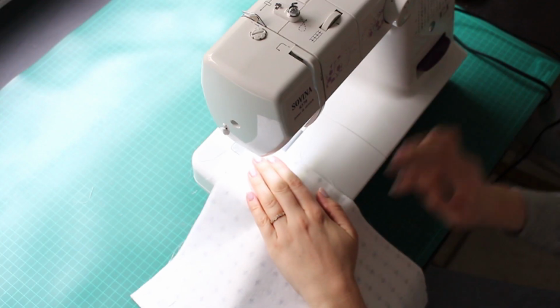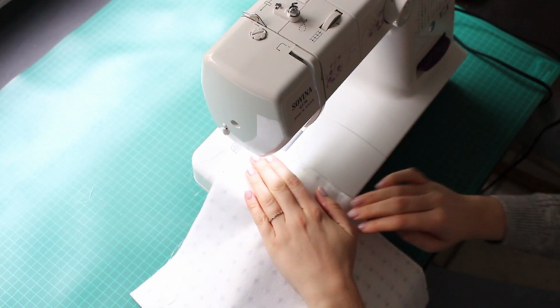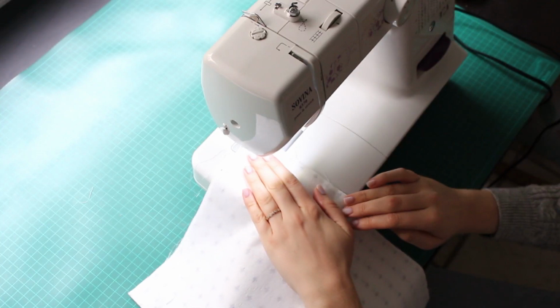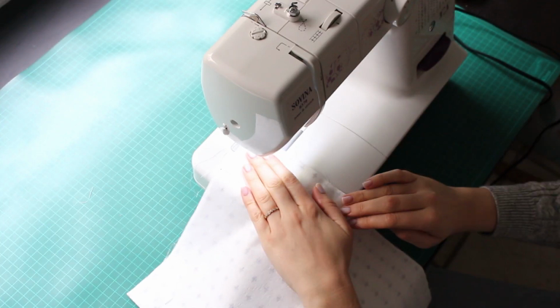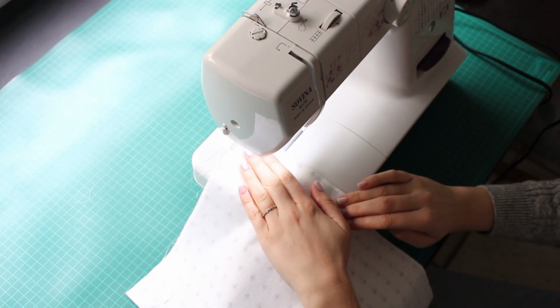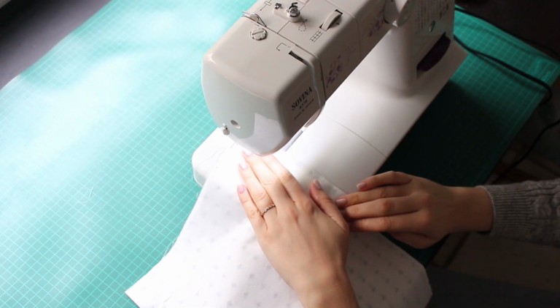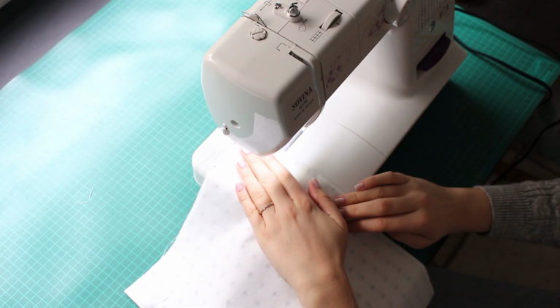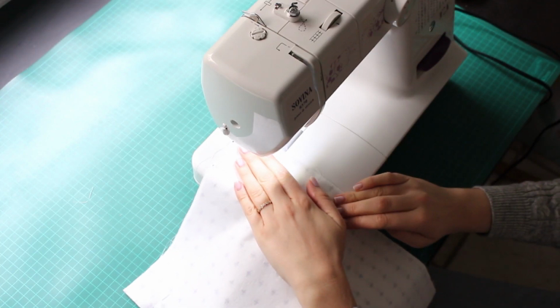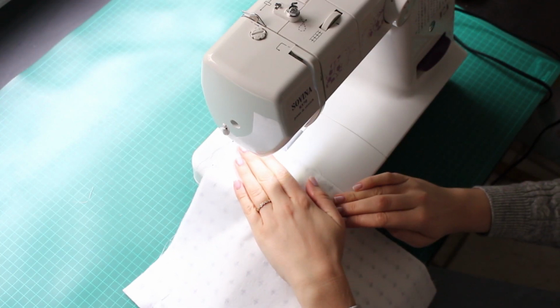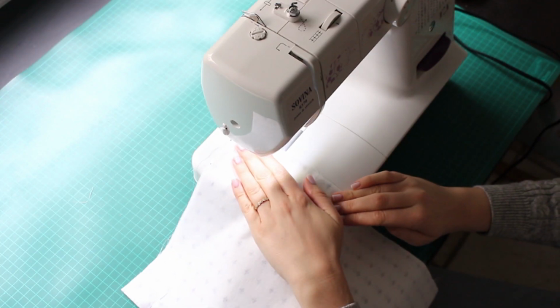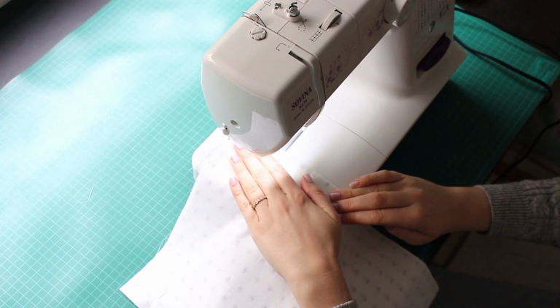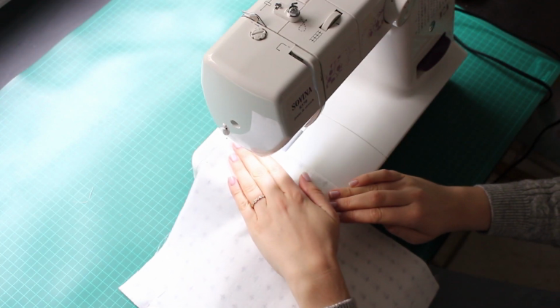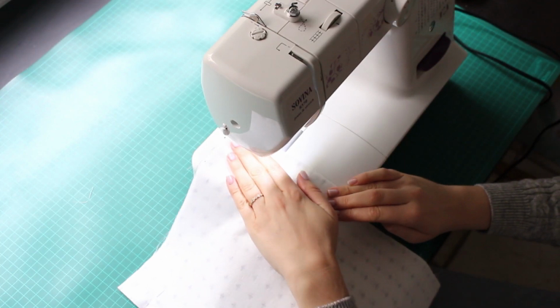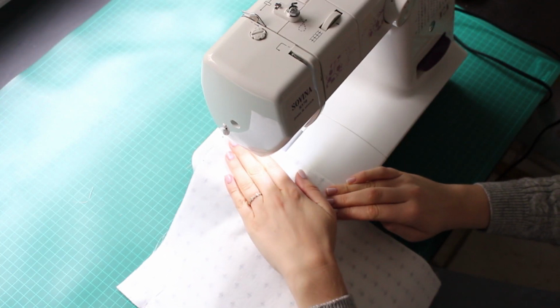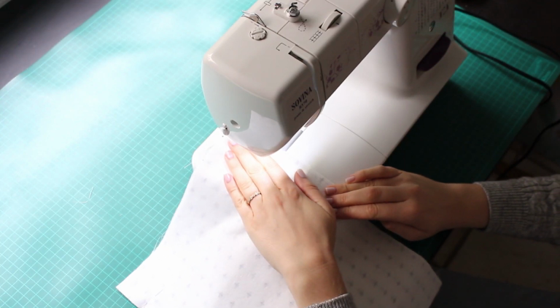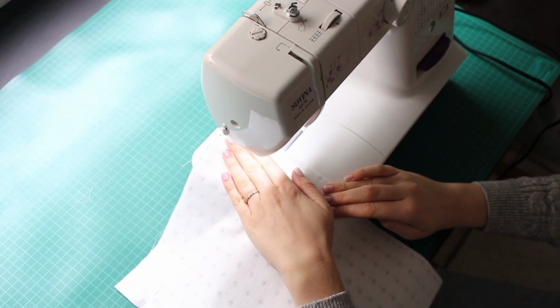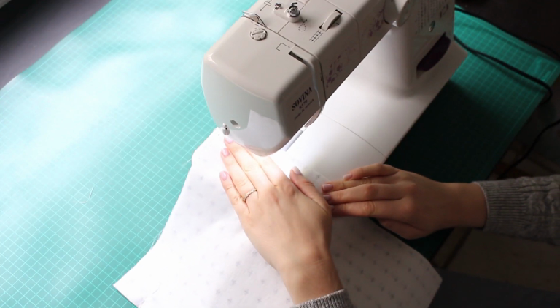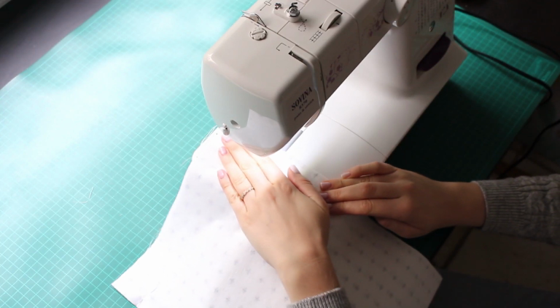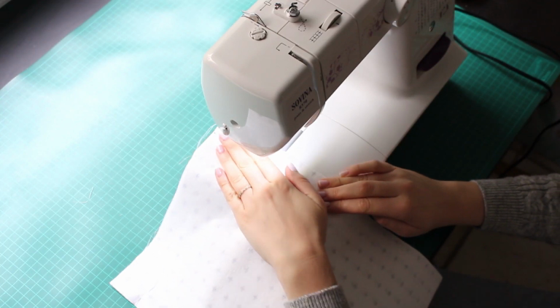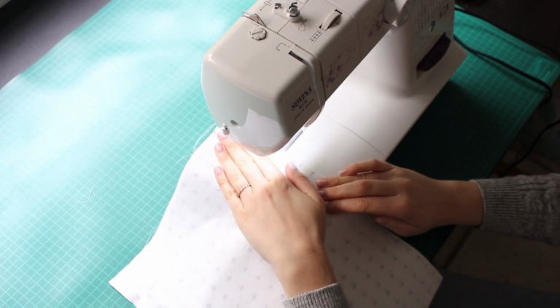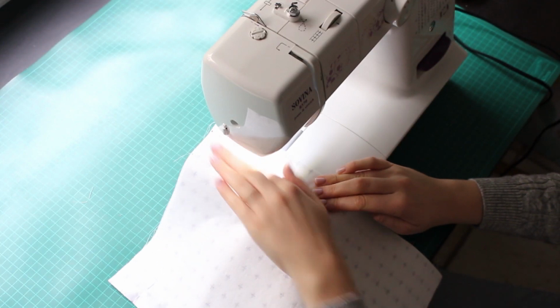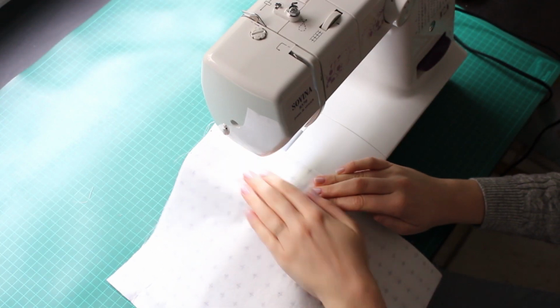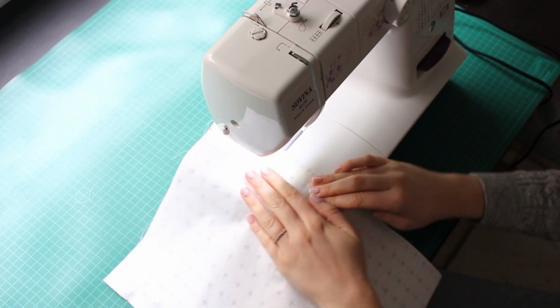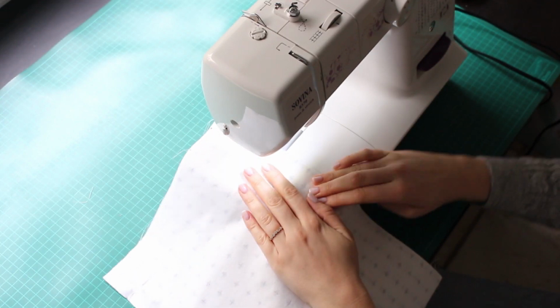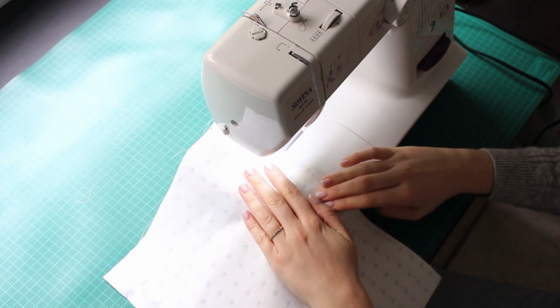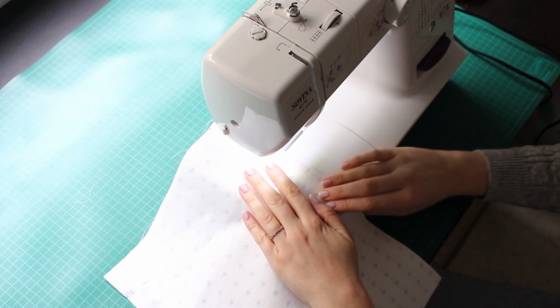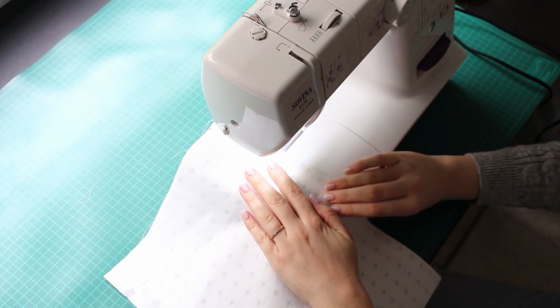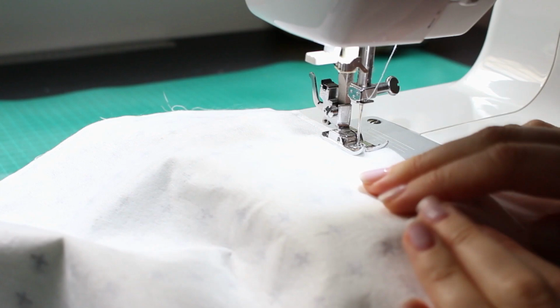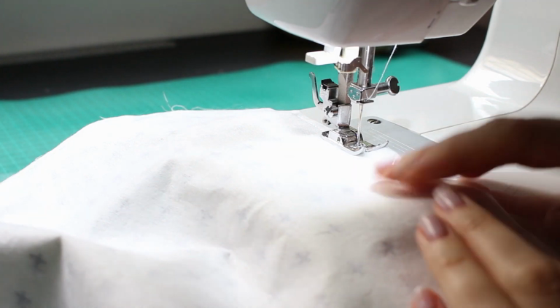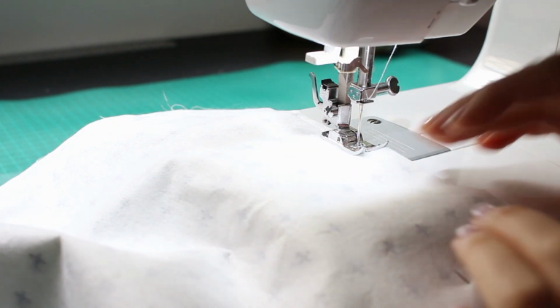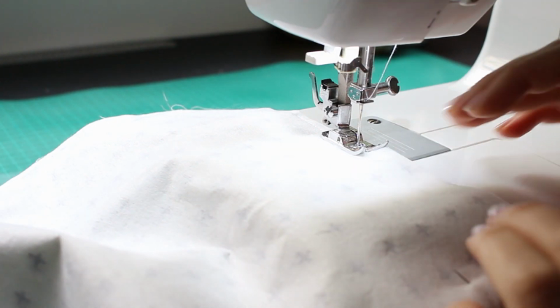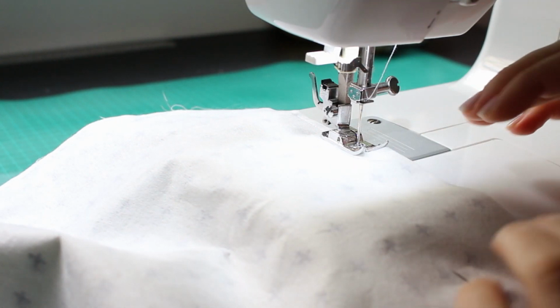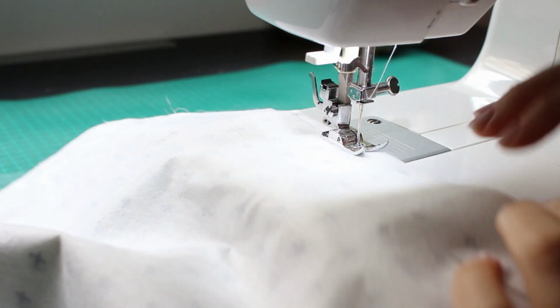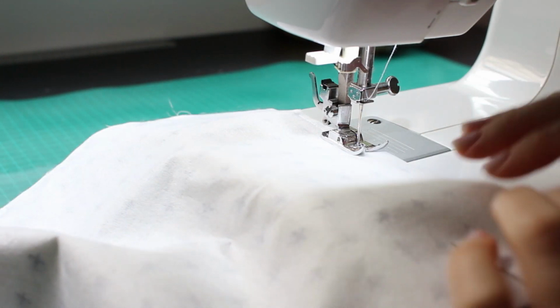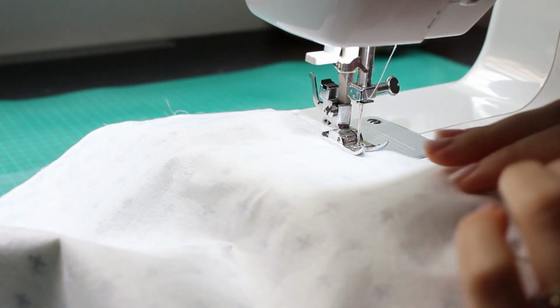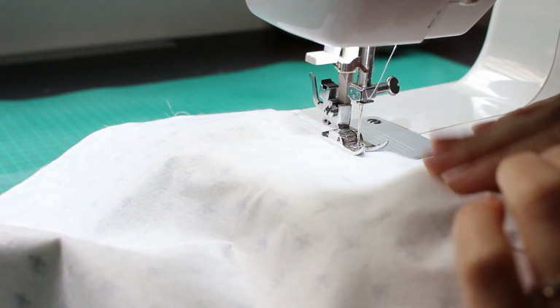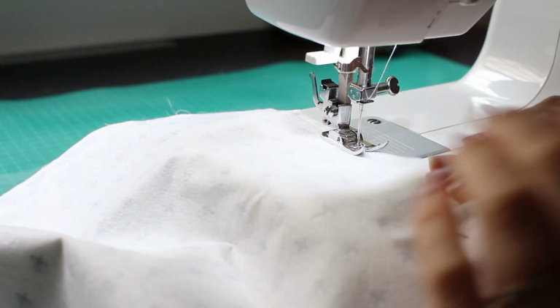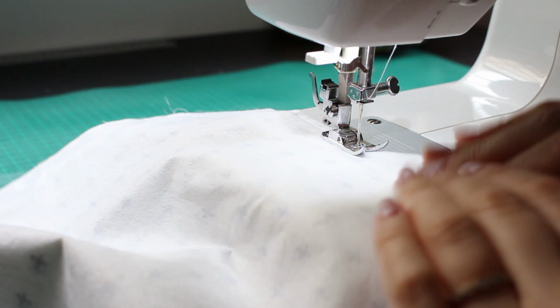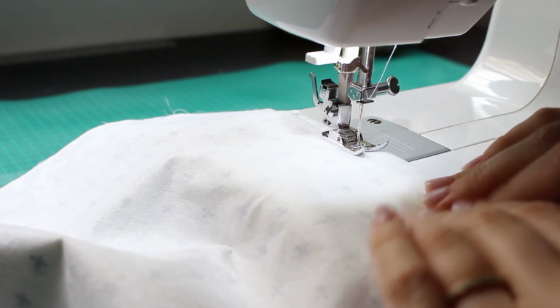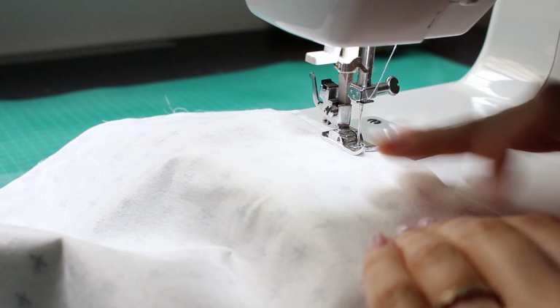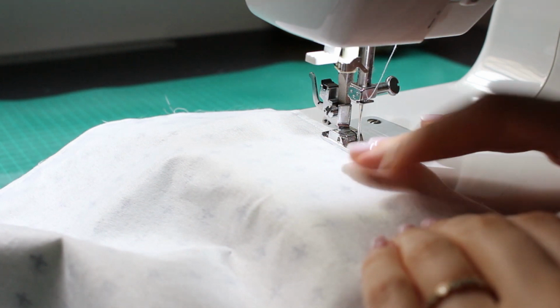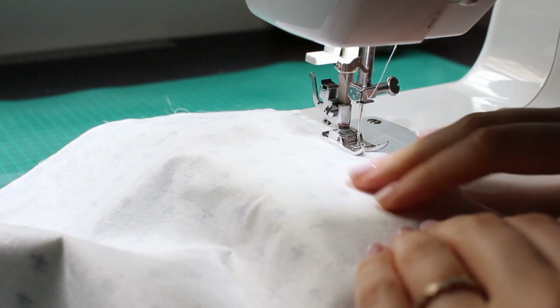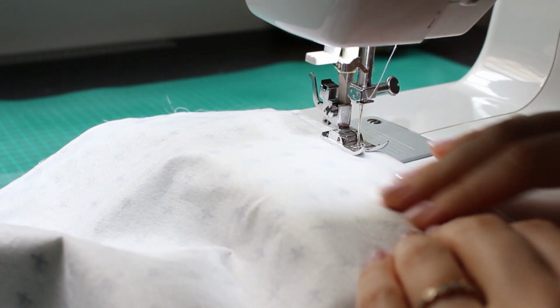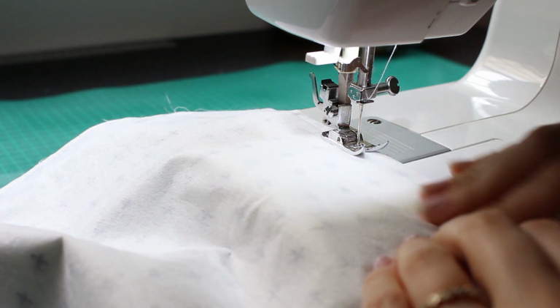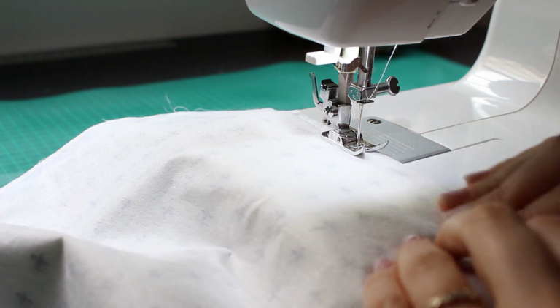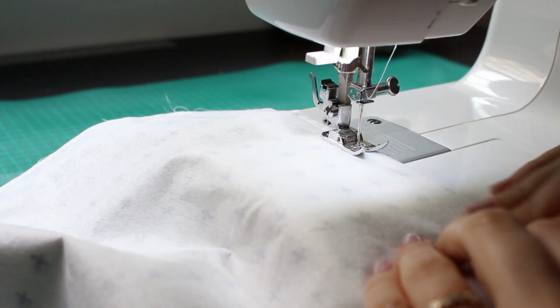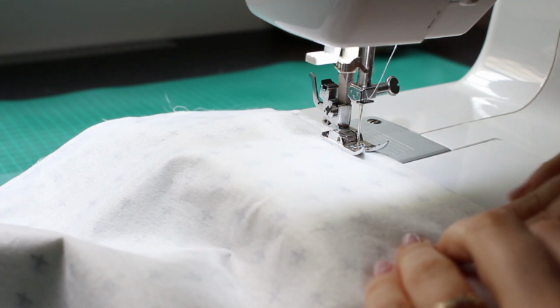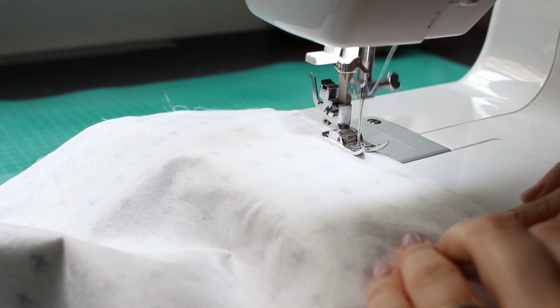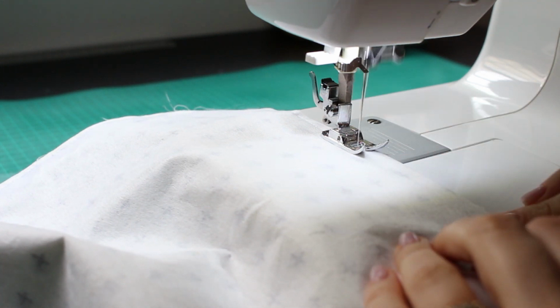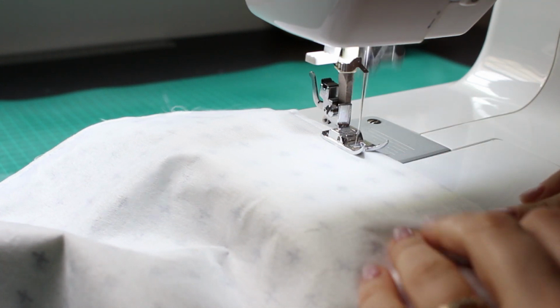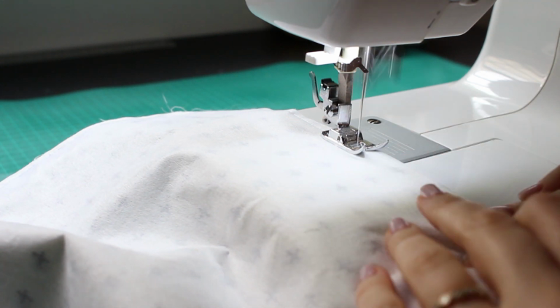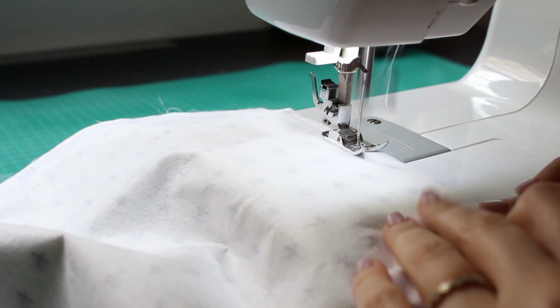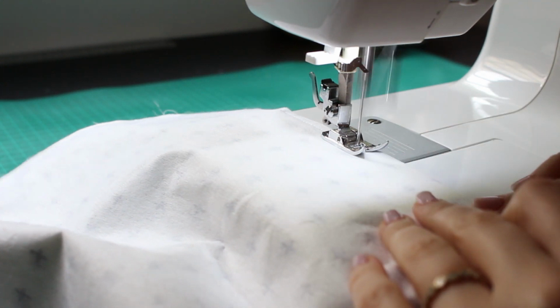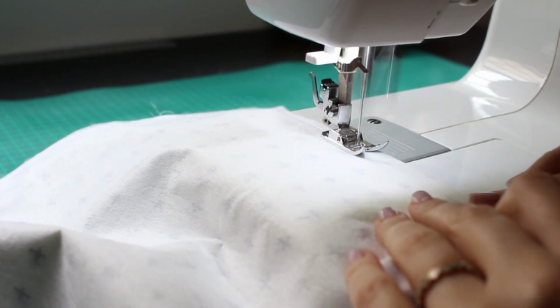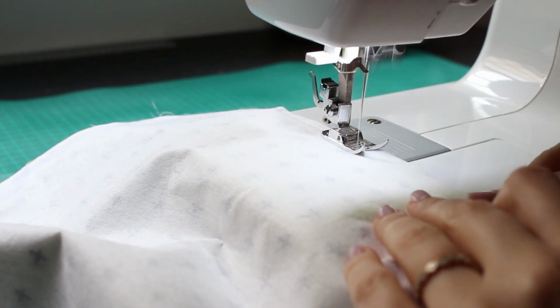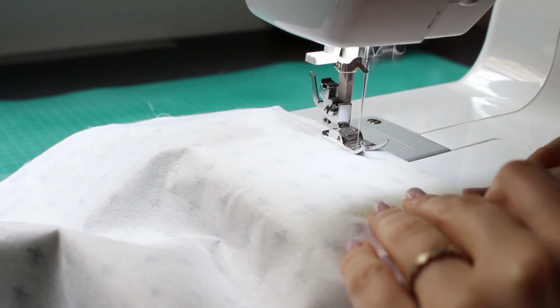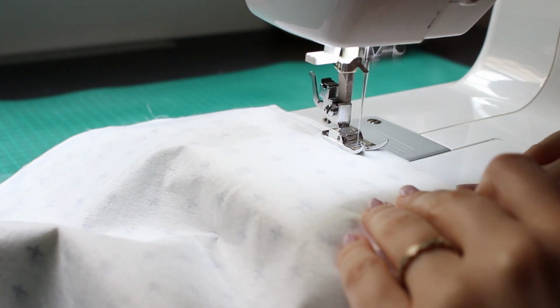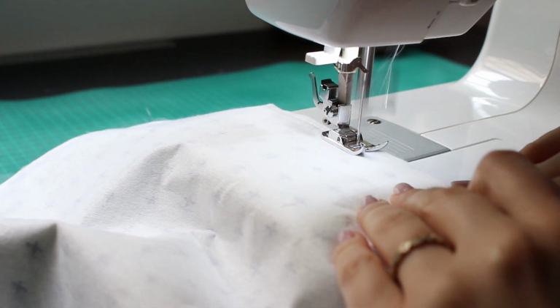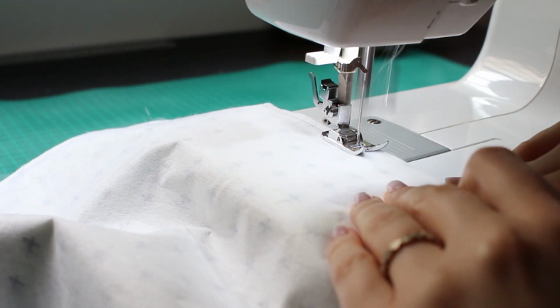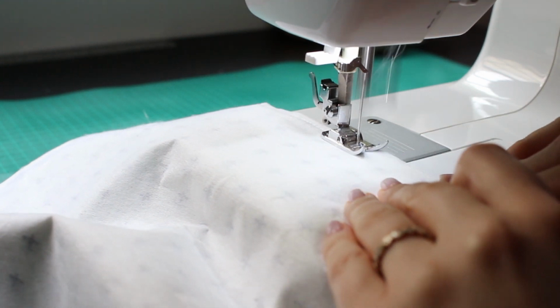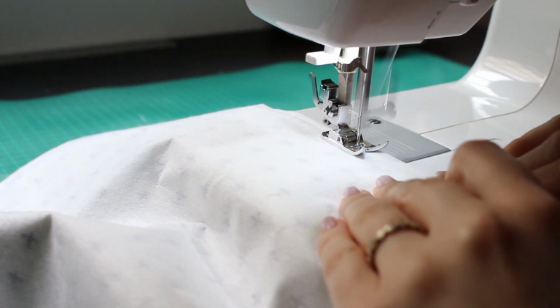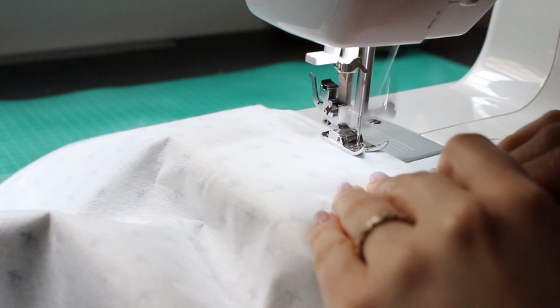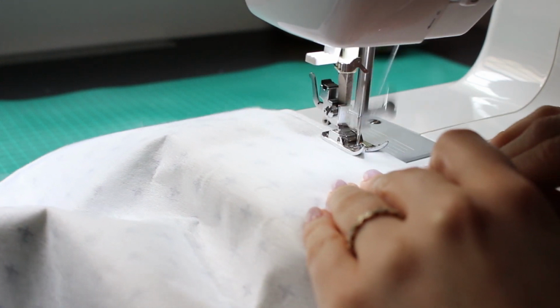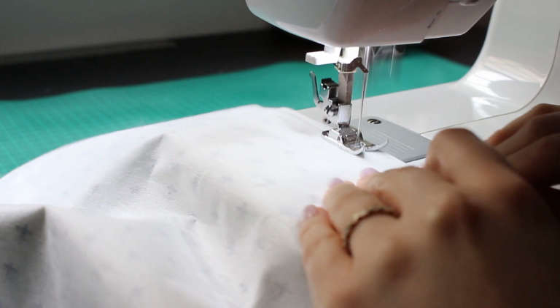Don't forget to backstitch at the beginning and the end of the stitches. Do the same for the inside fabric pieces.